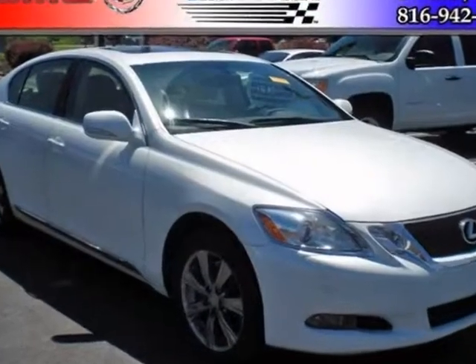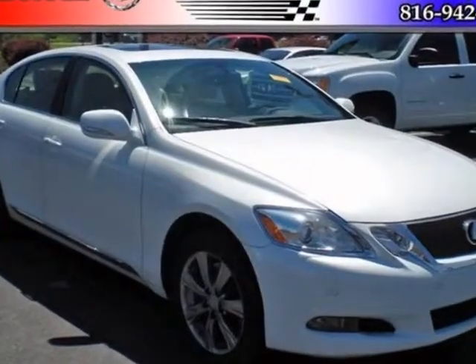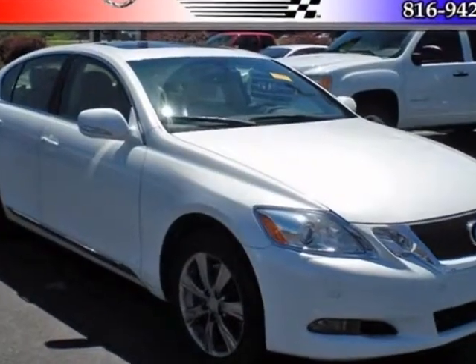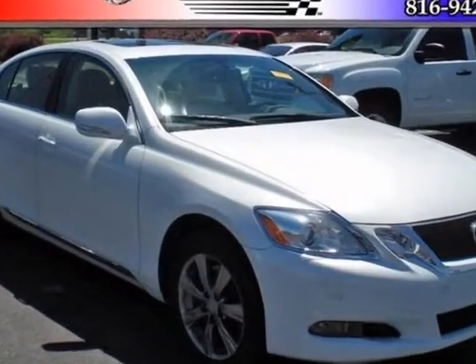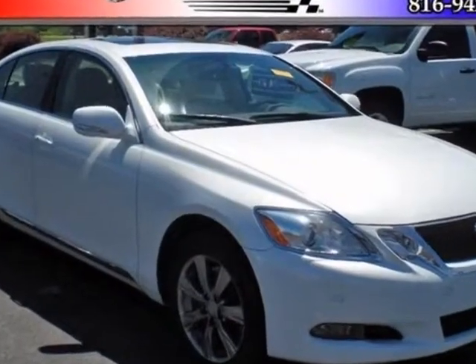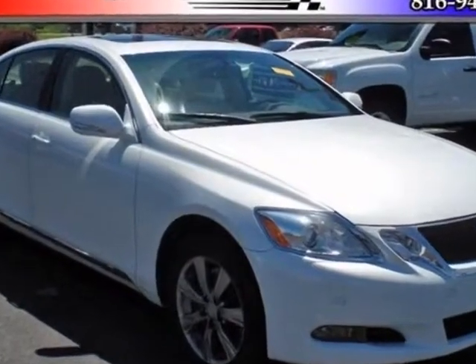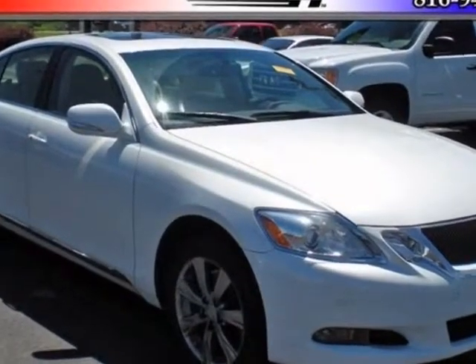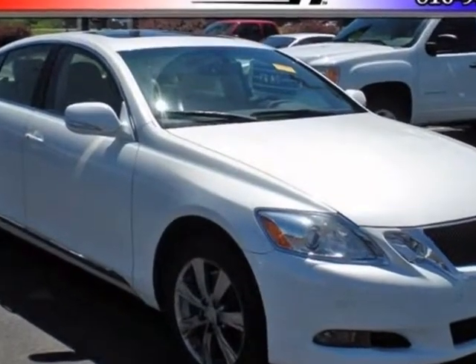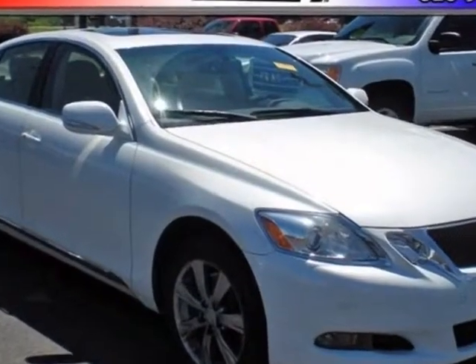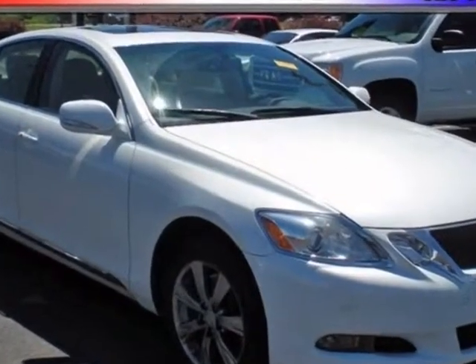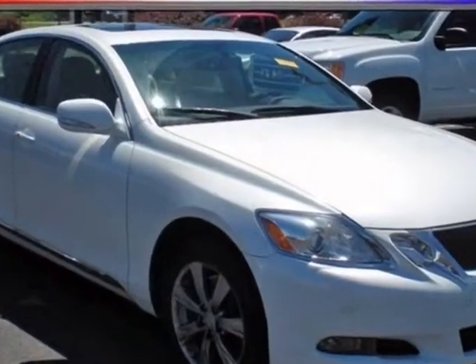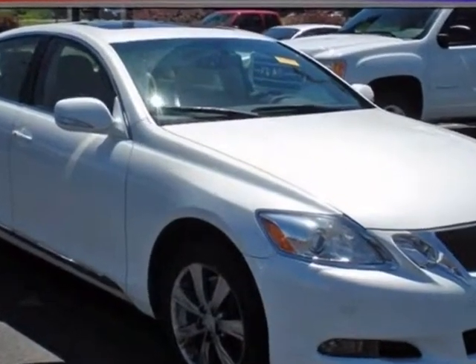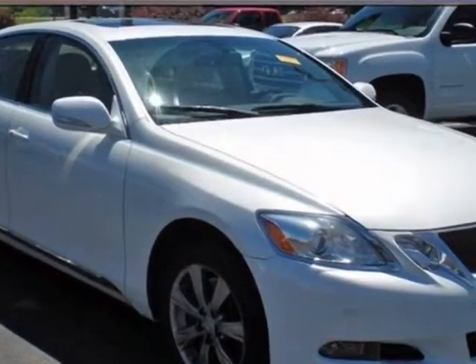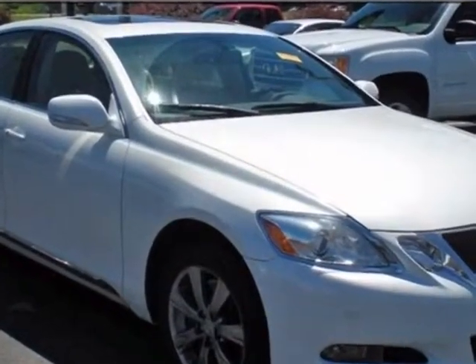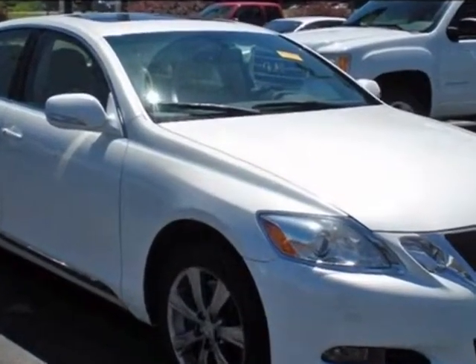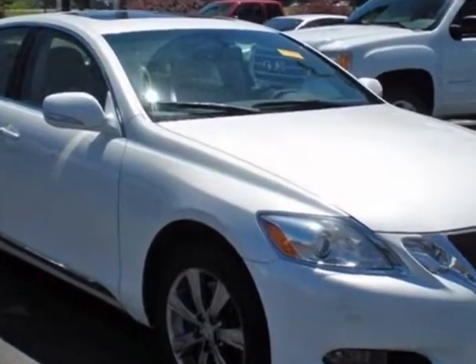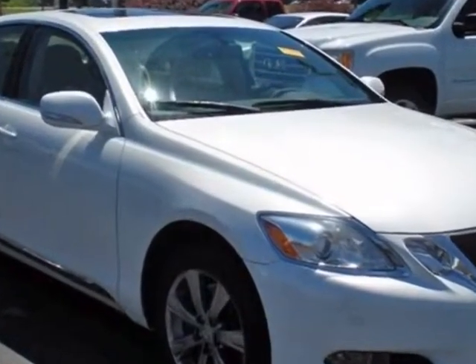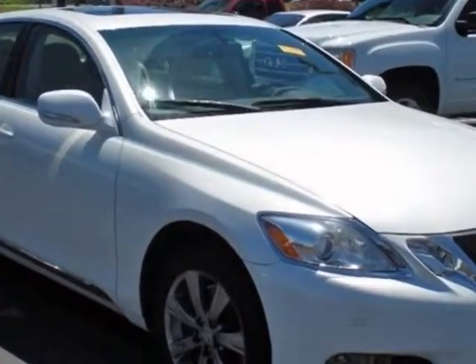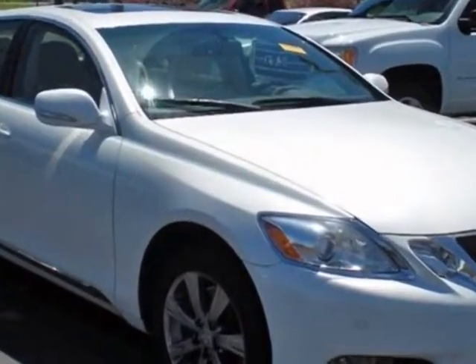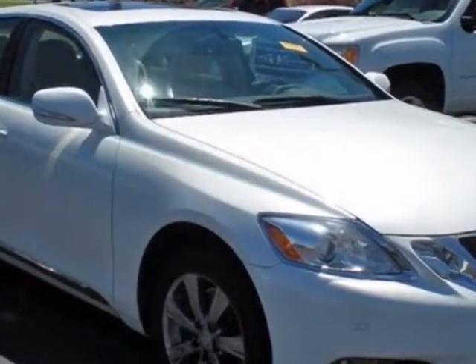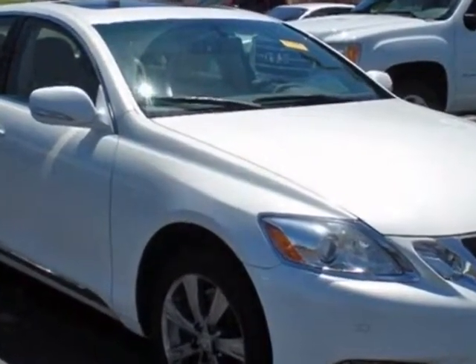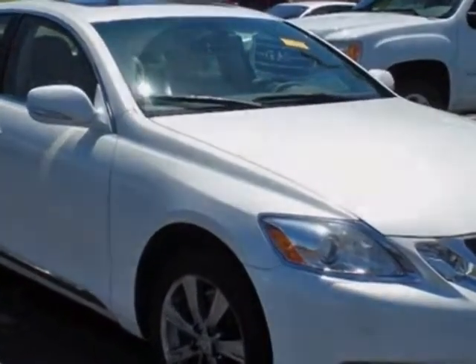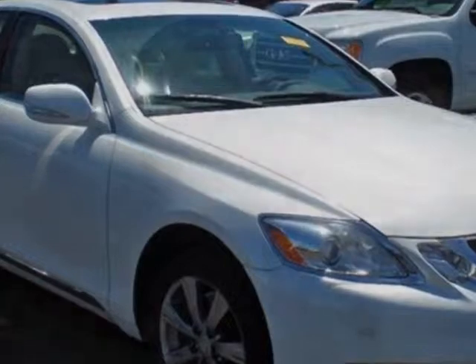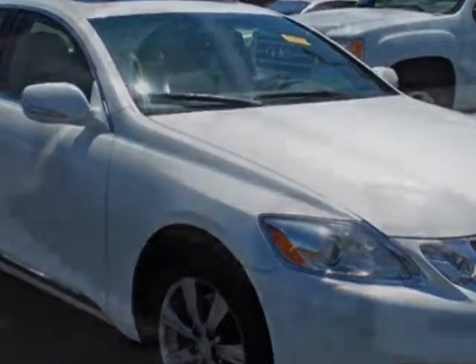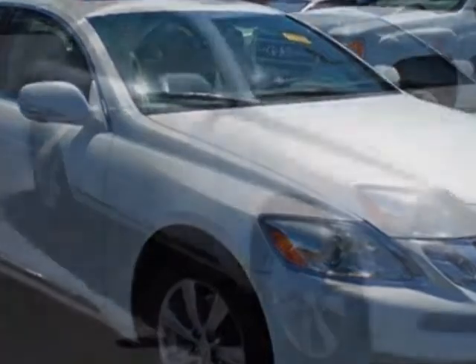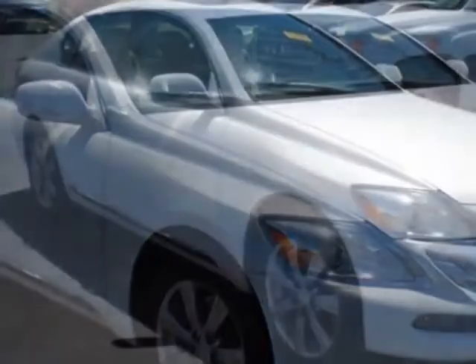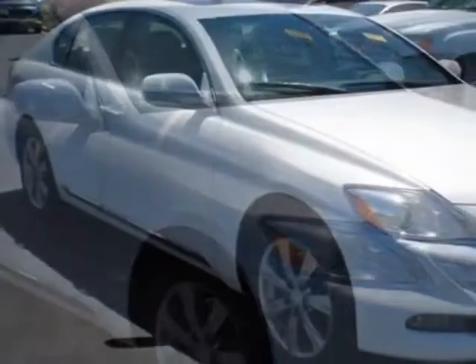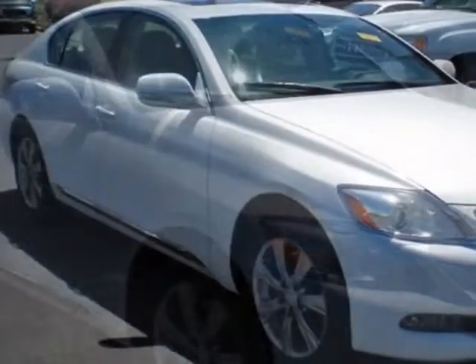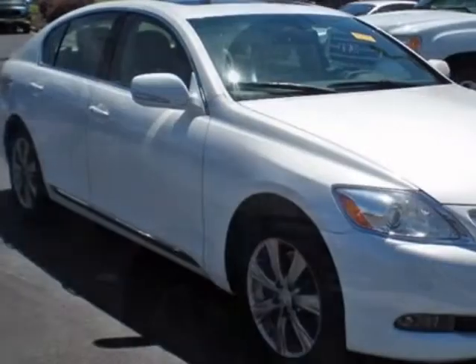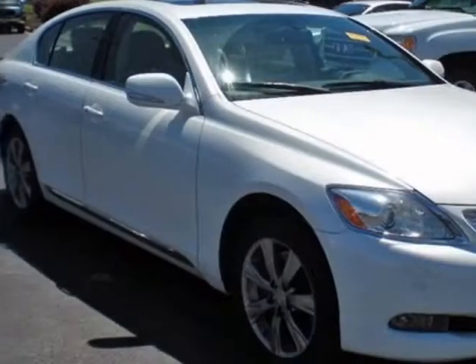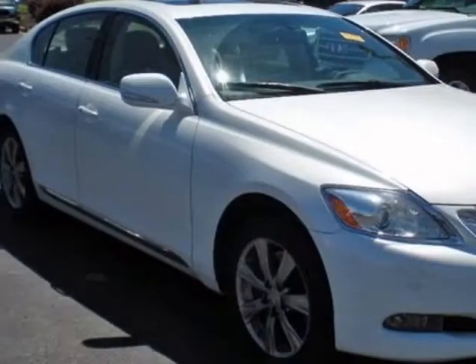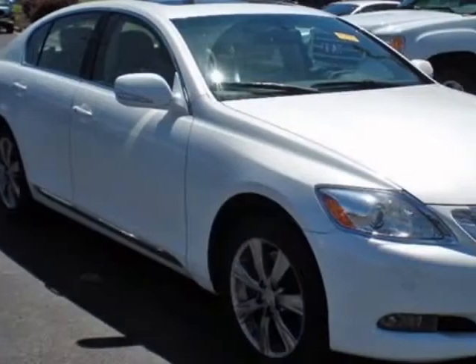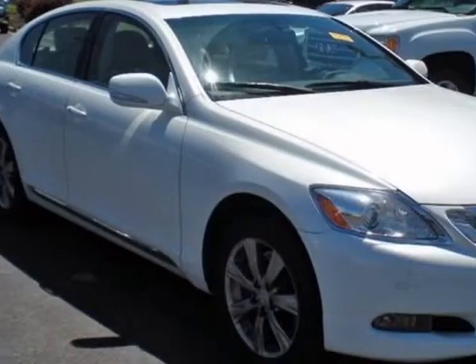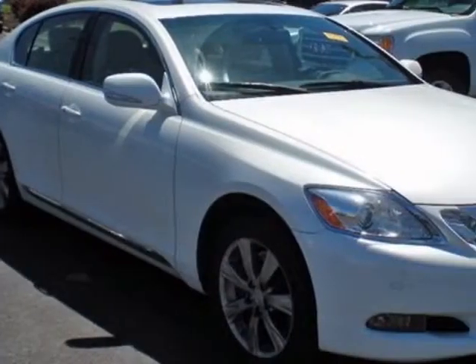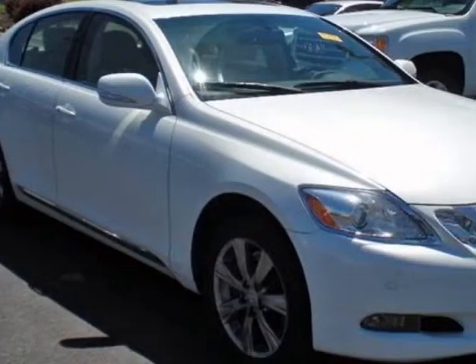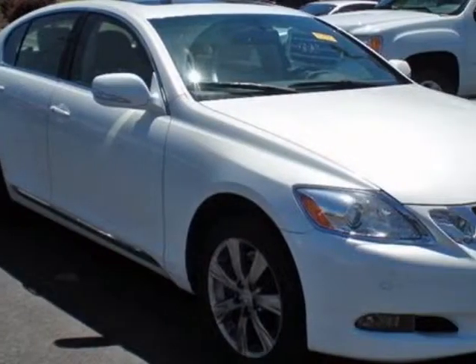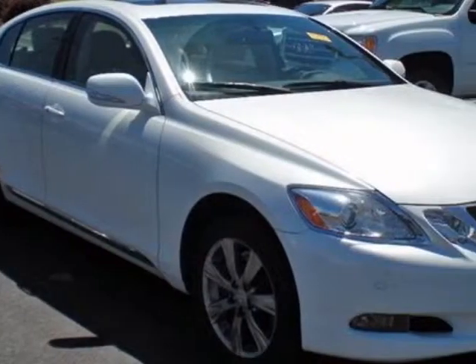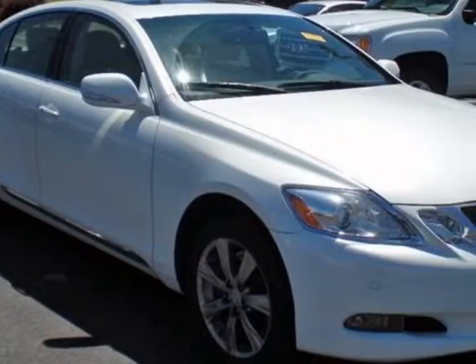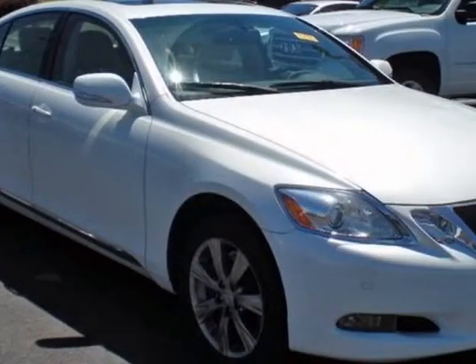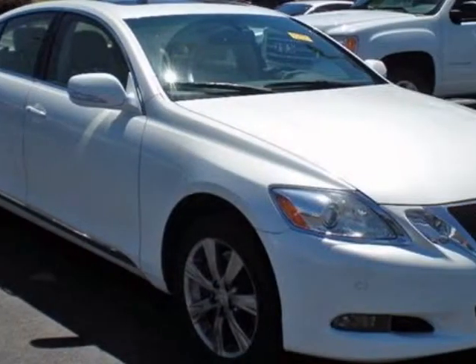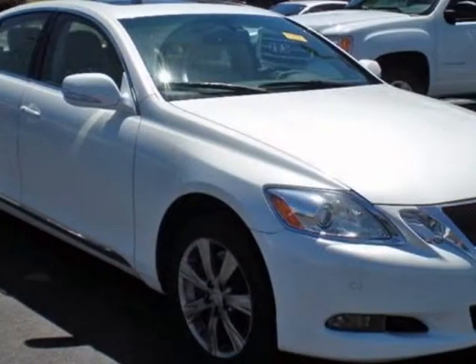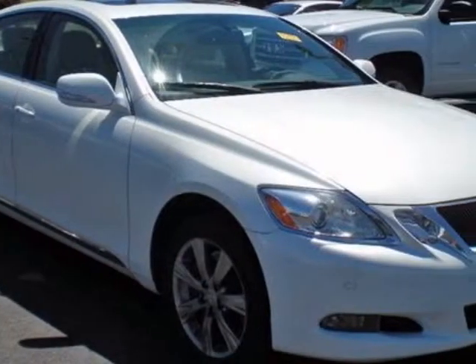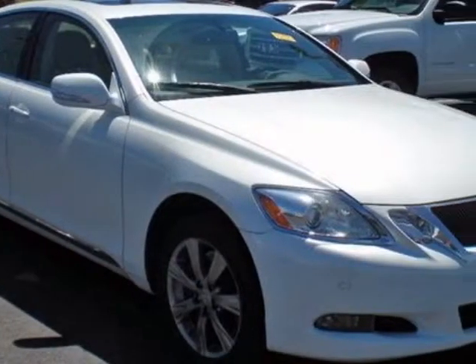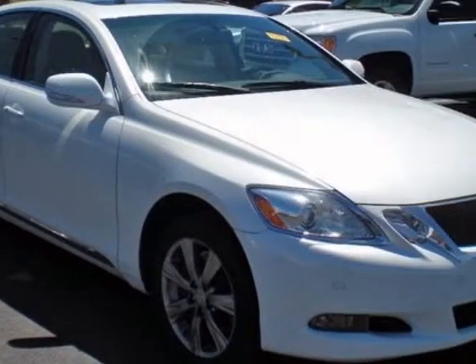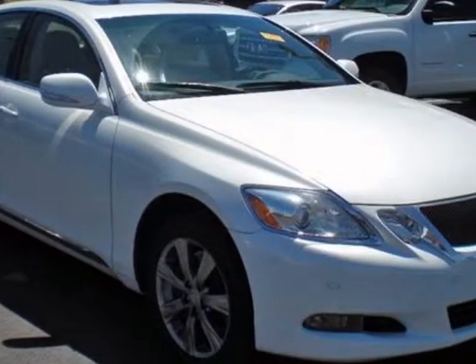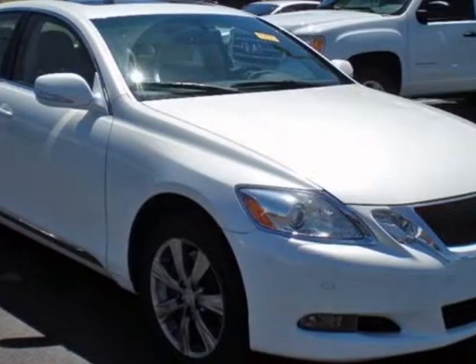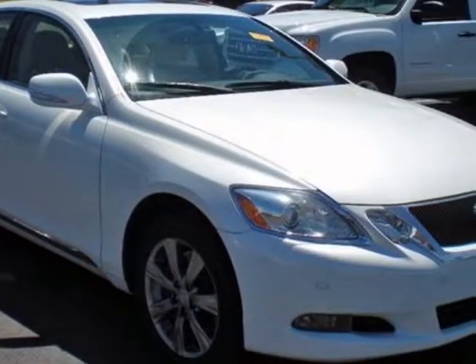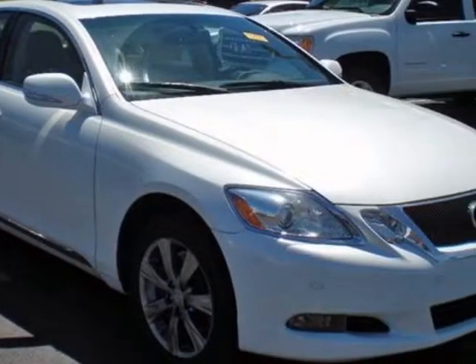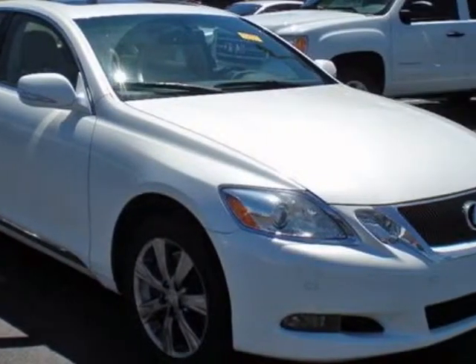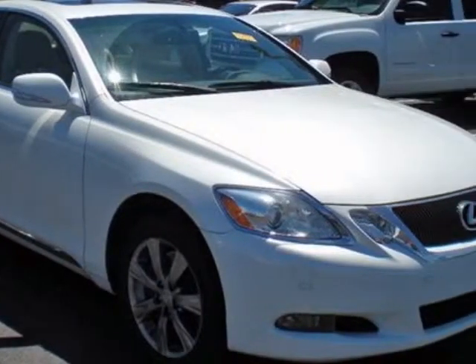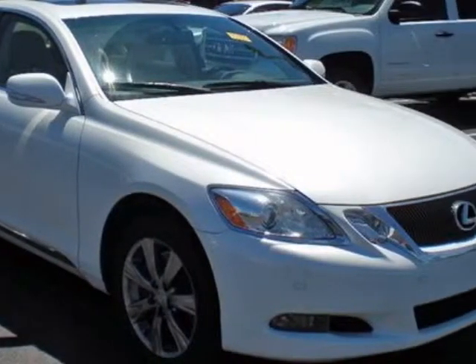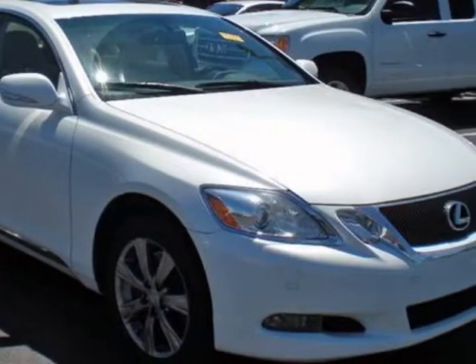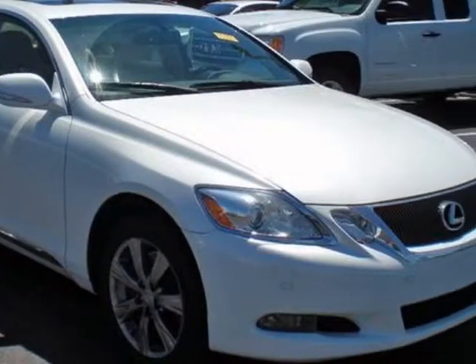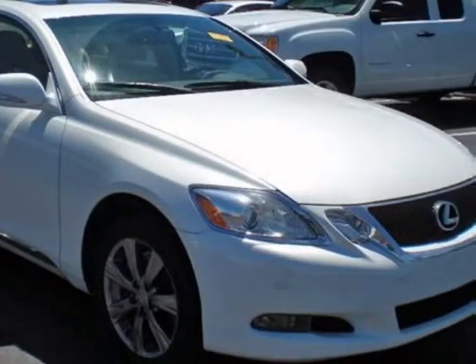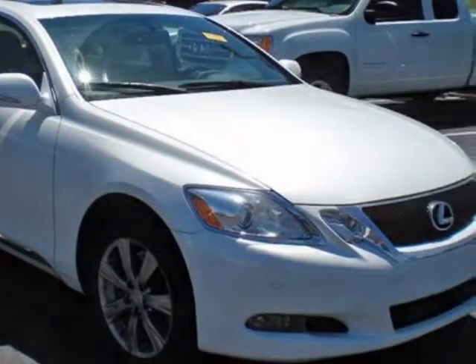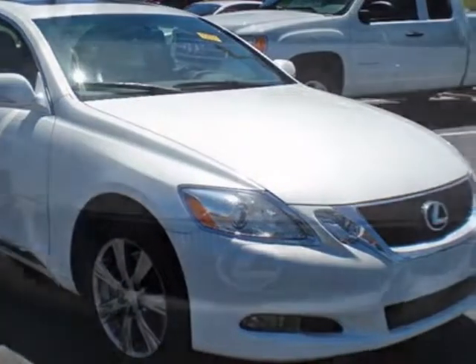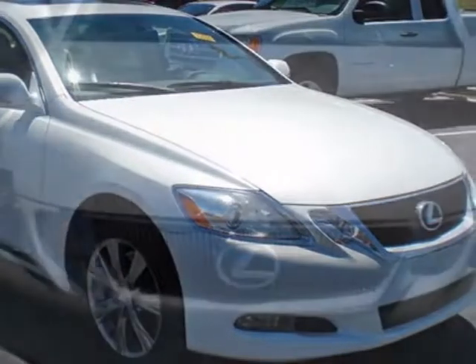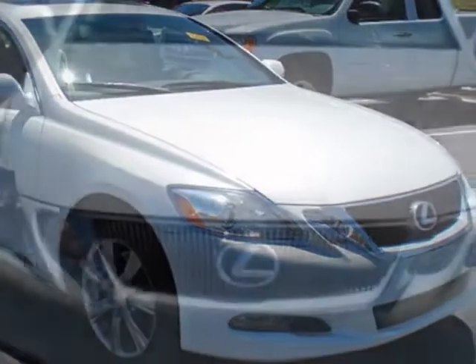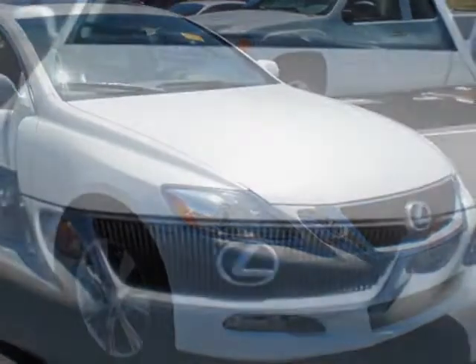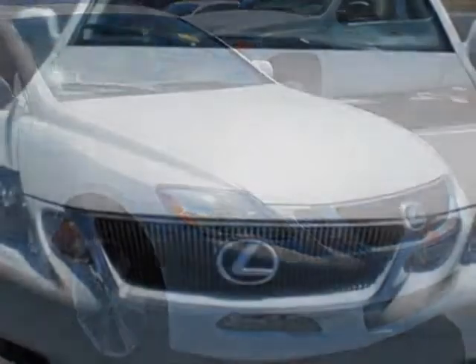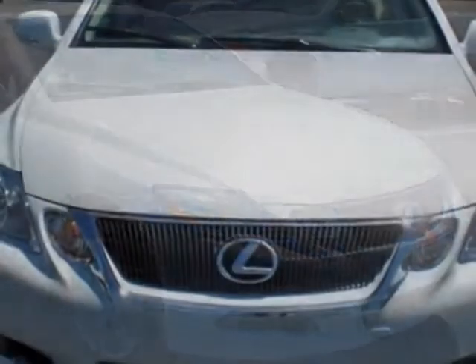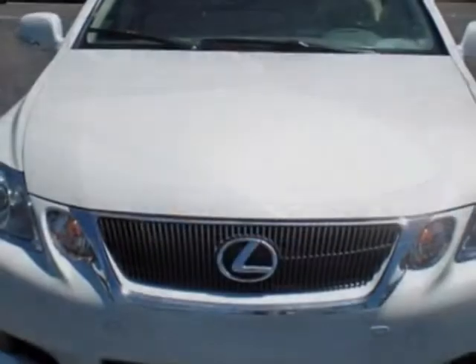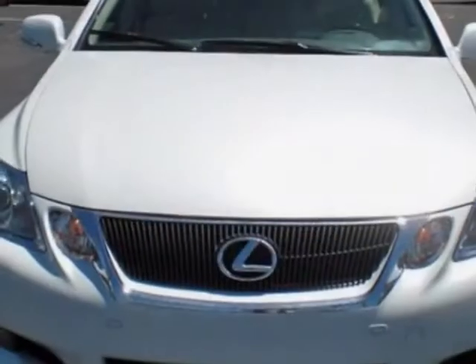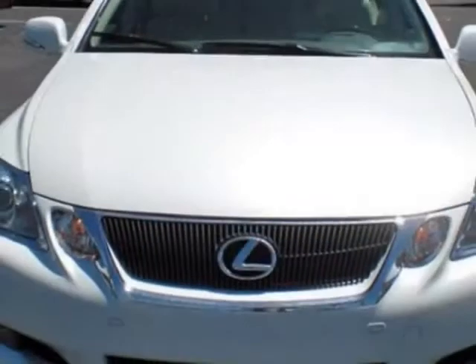Call 816-942-7100 or email our friendly sales staff today to schedule a test drive.